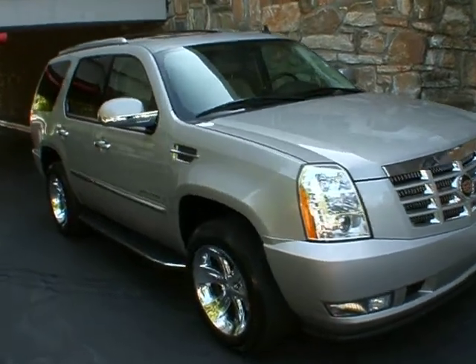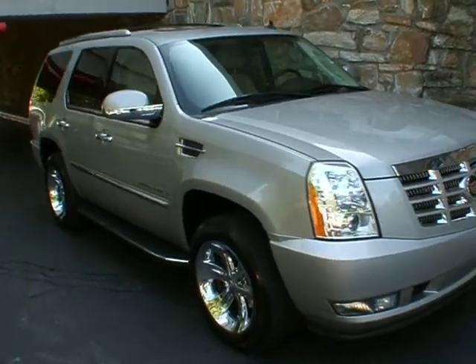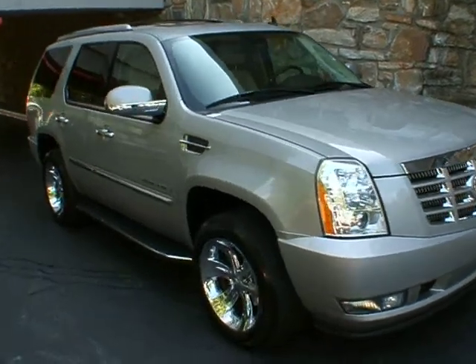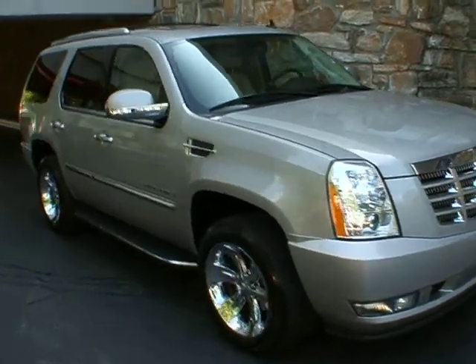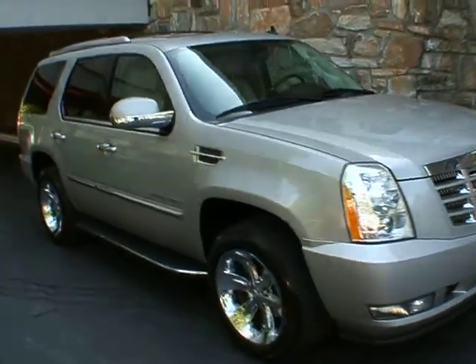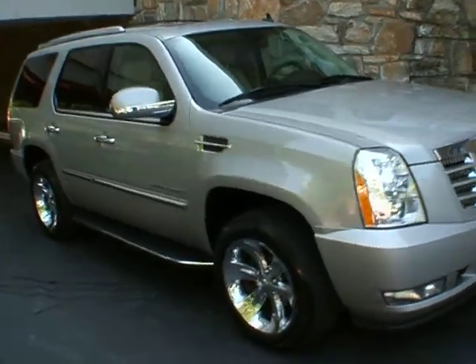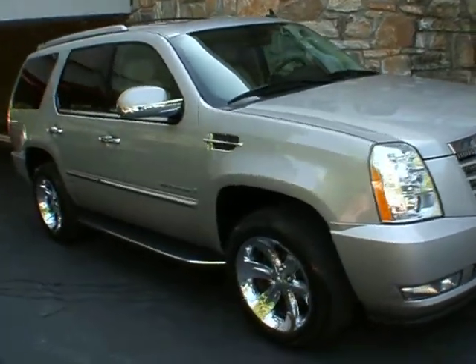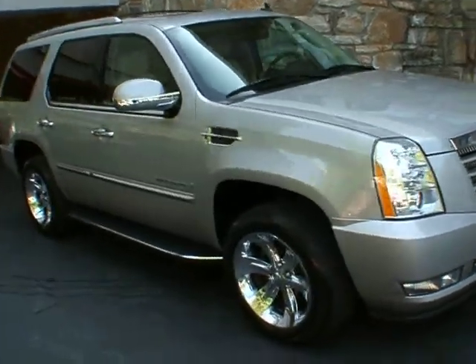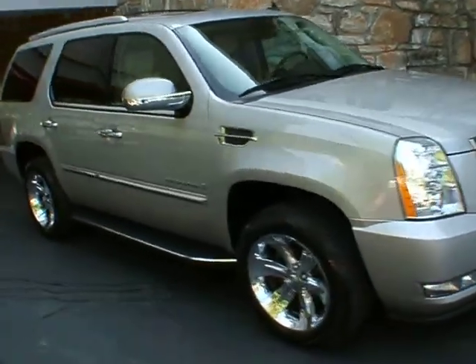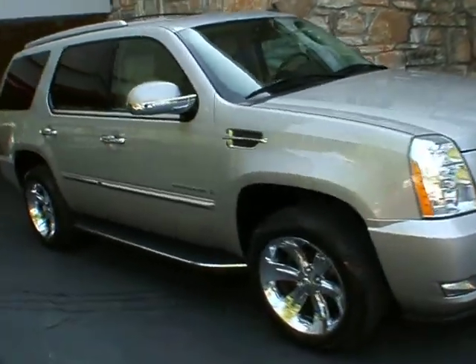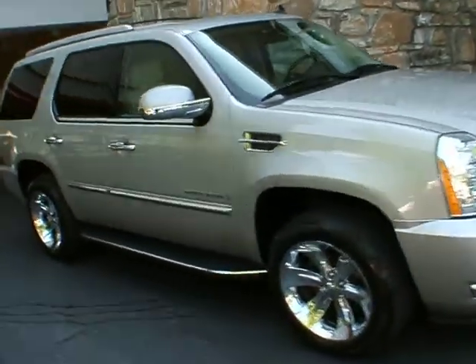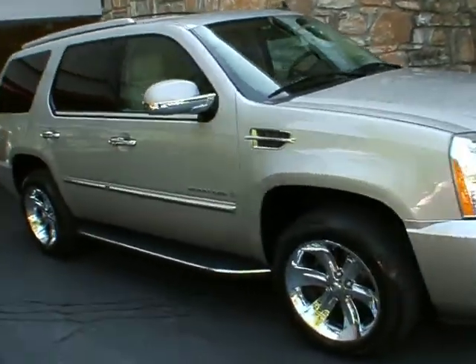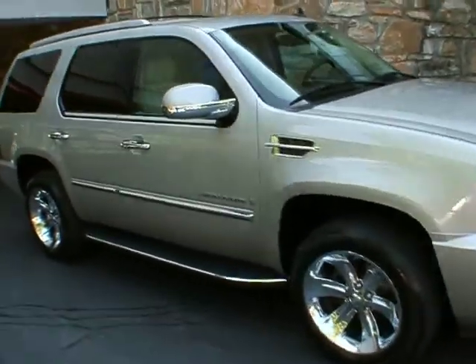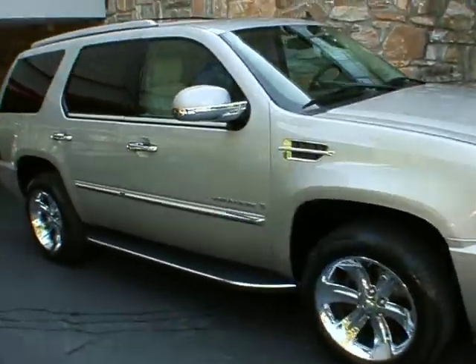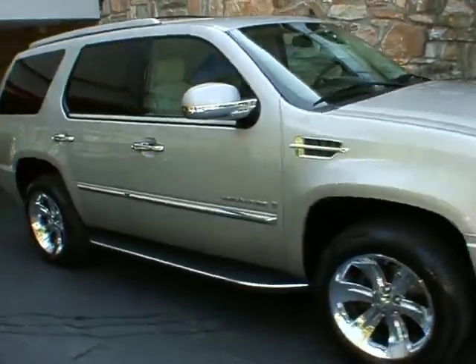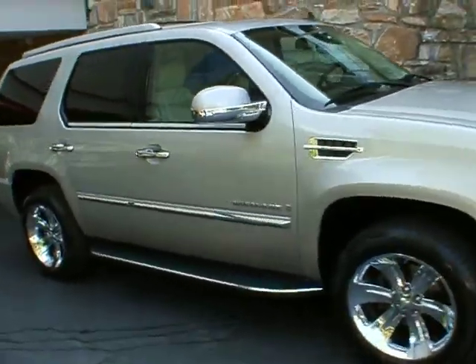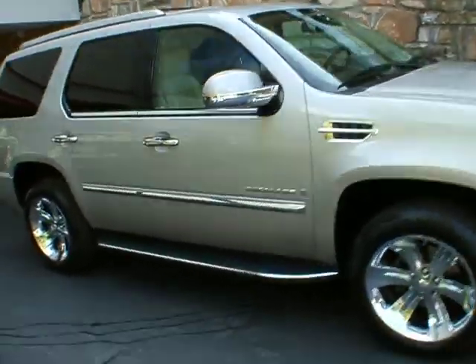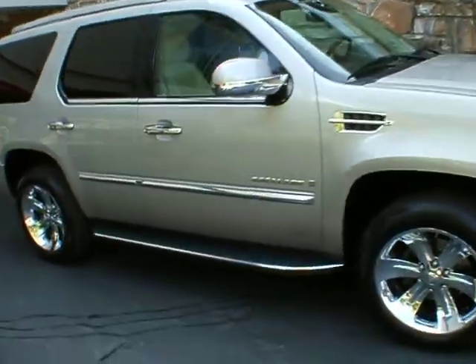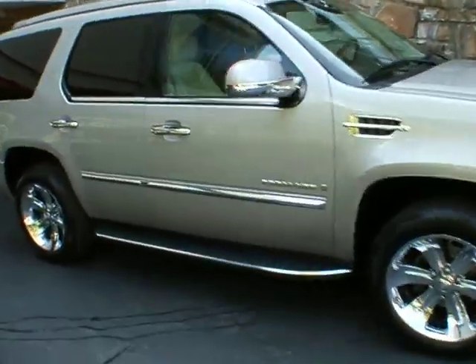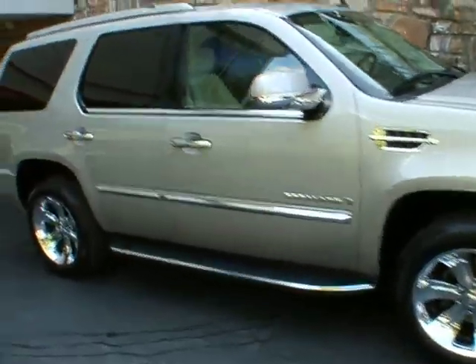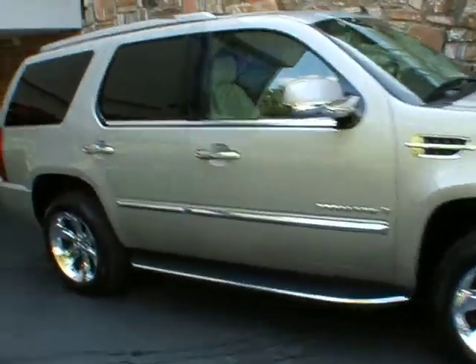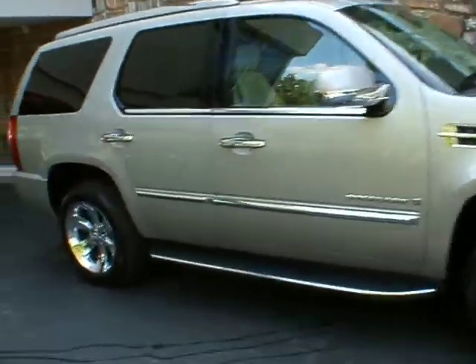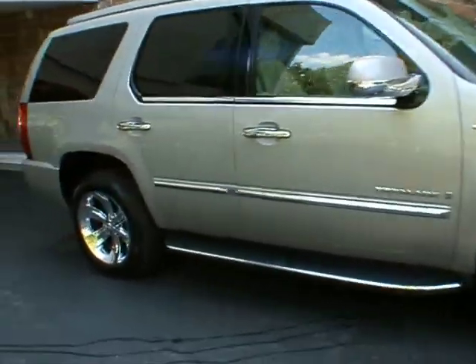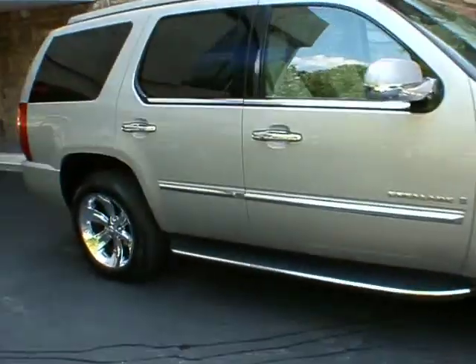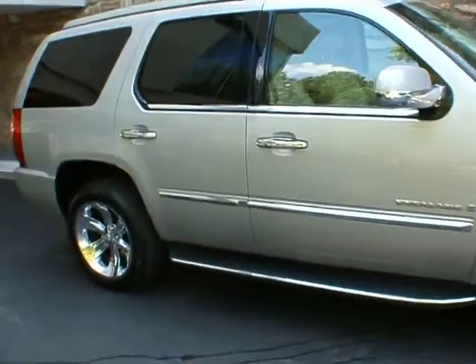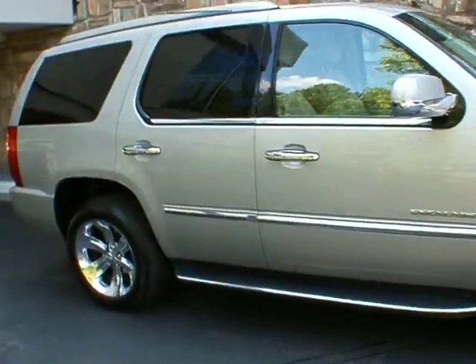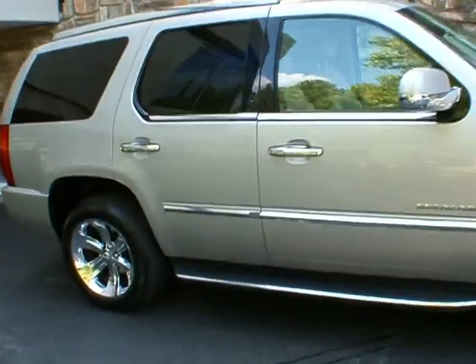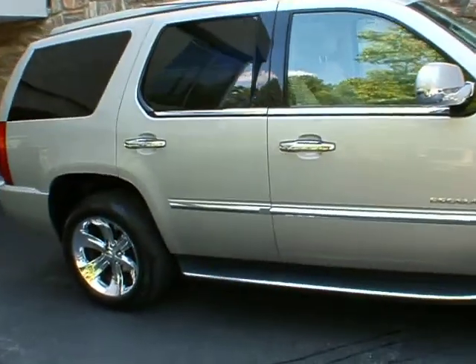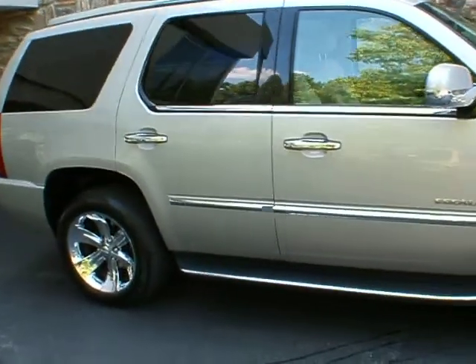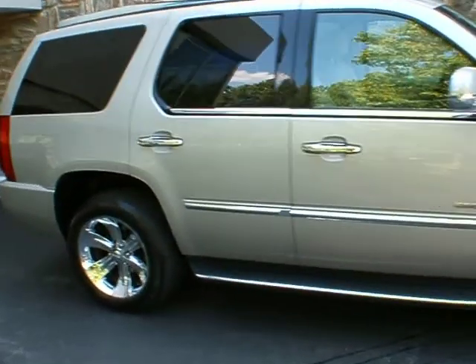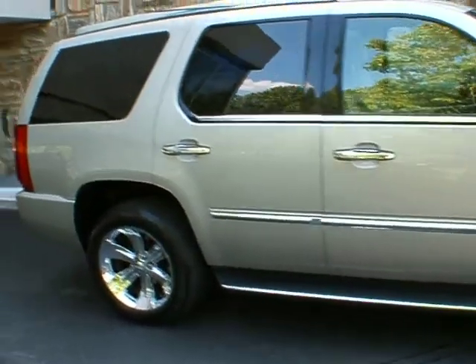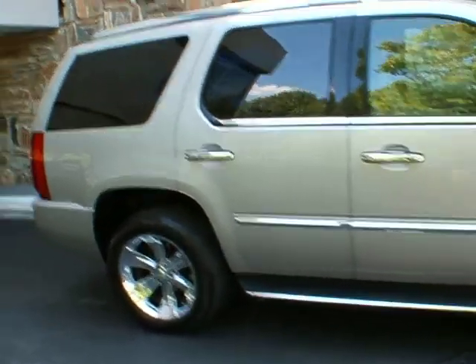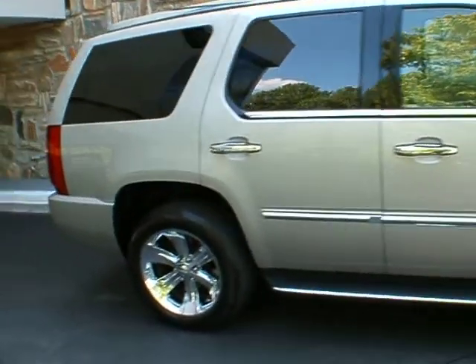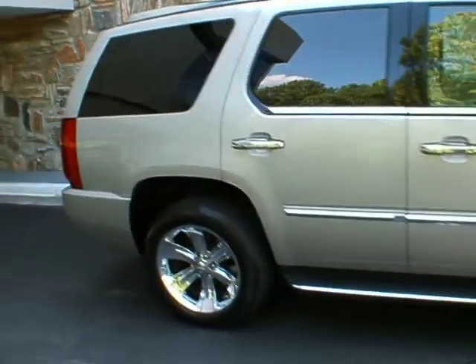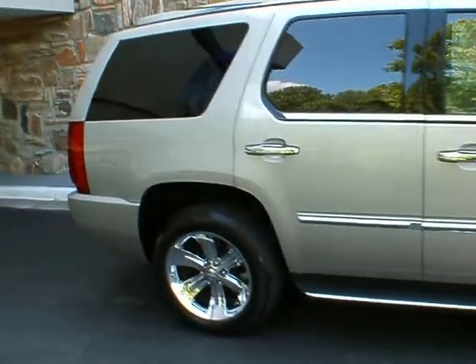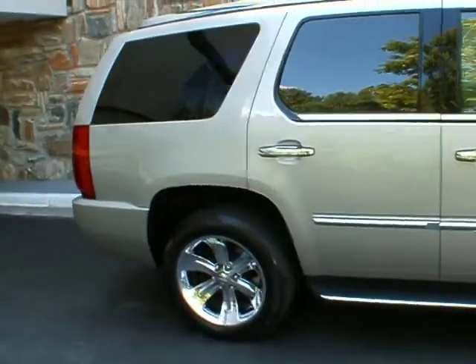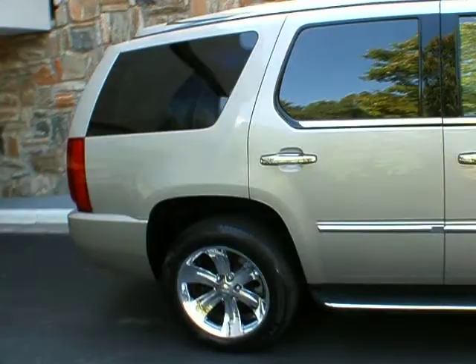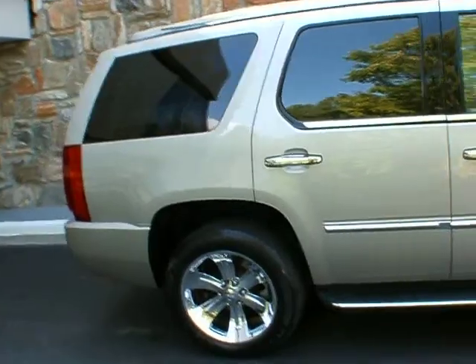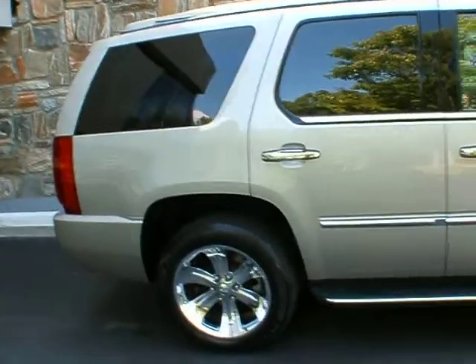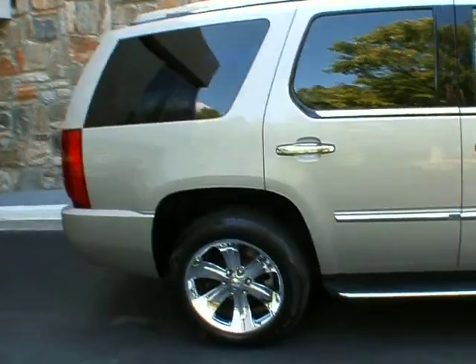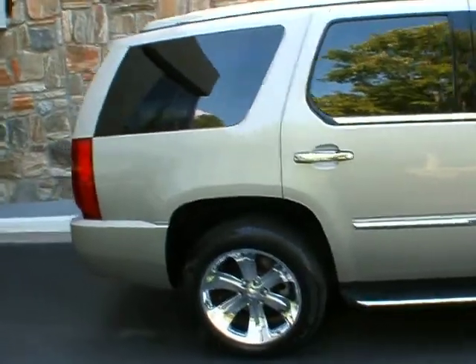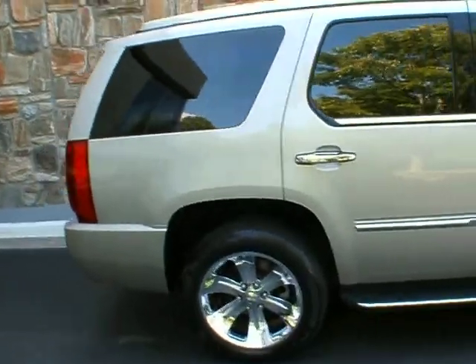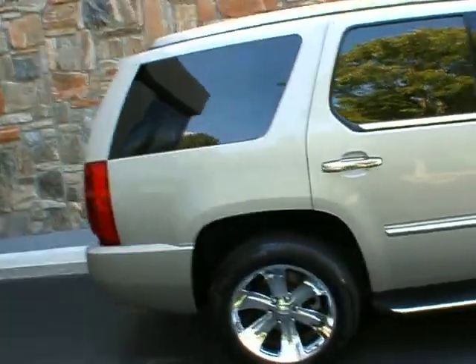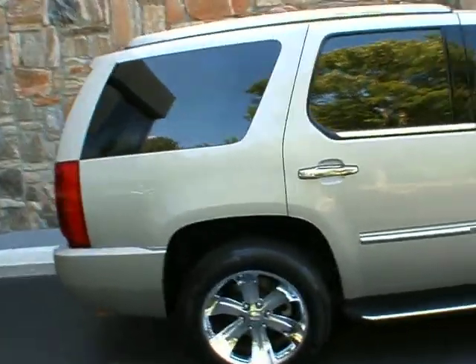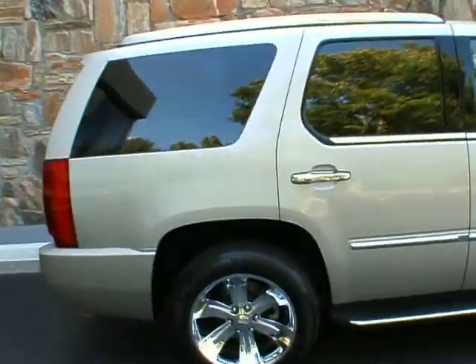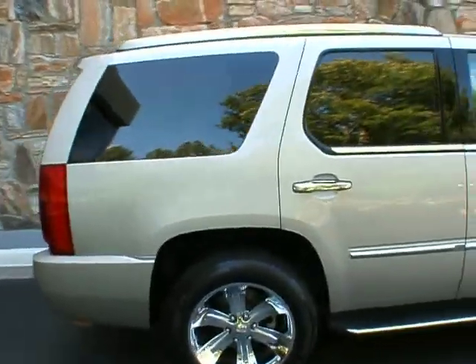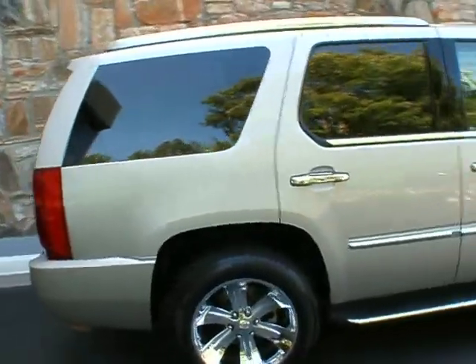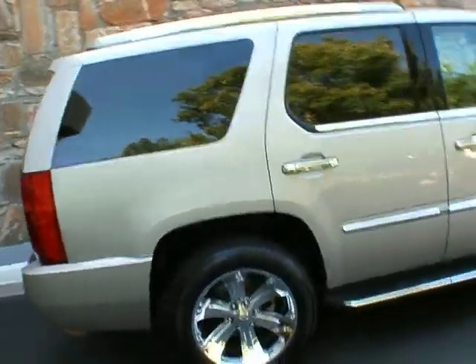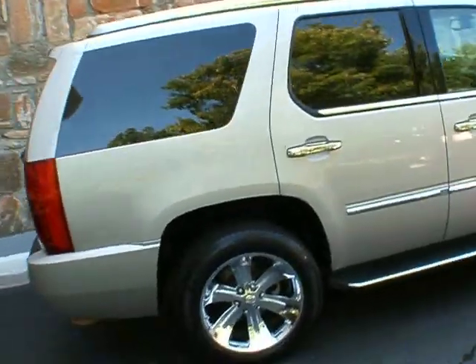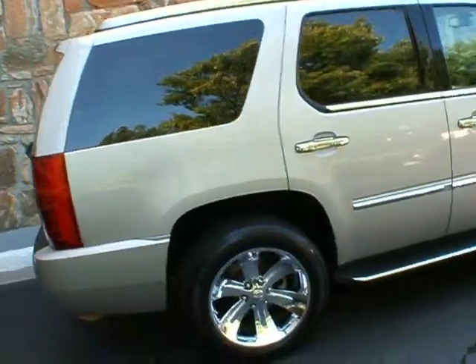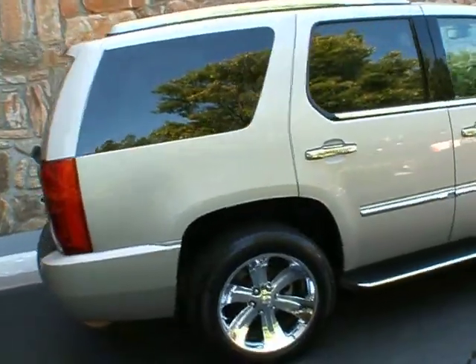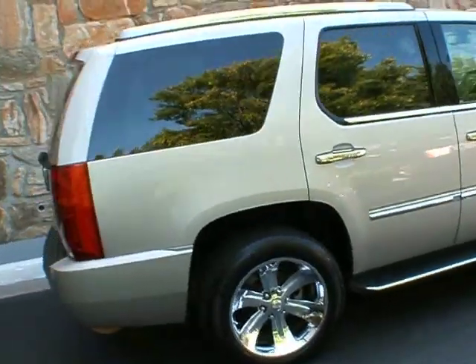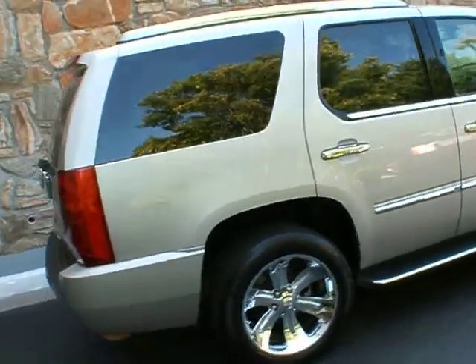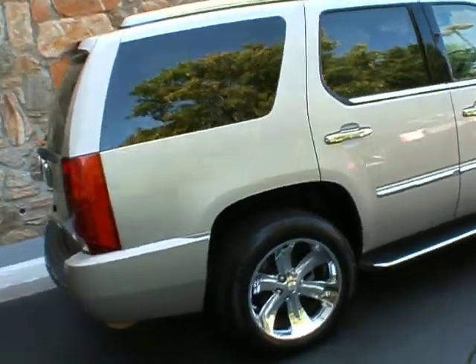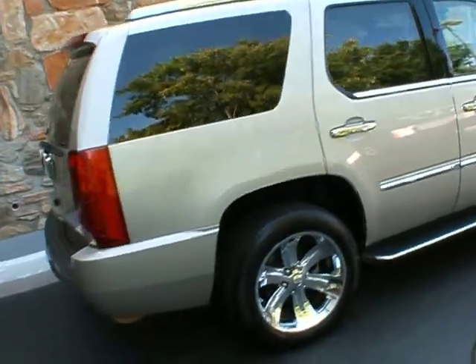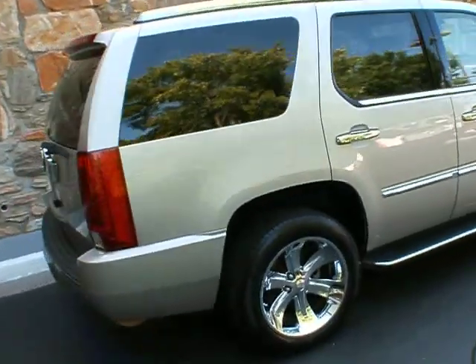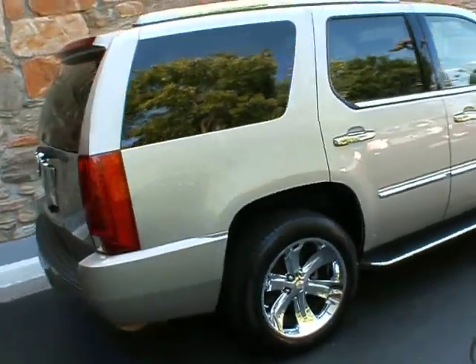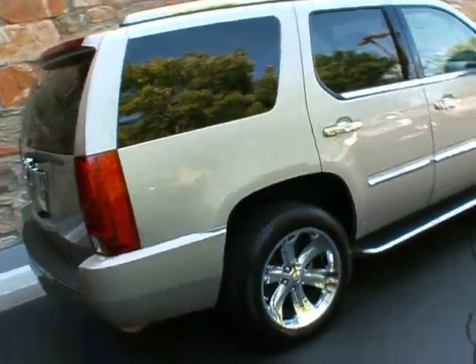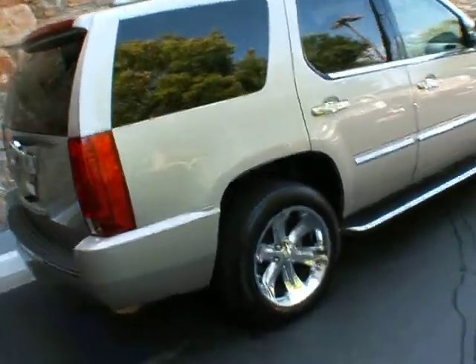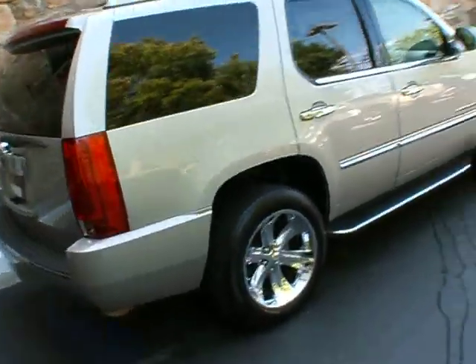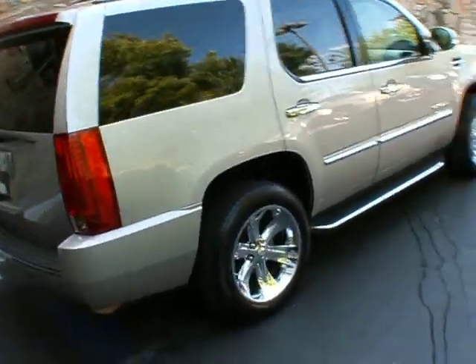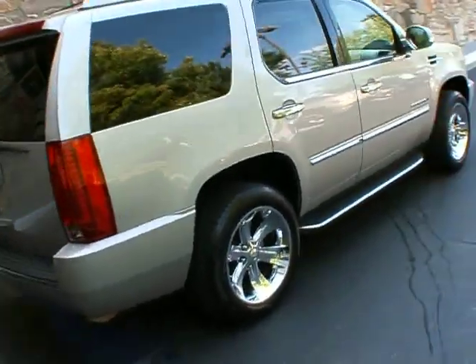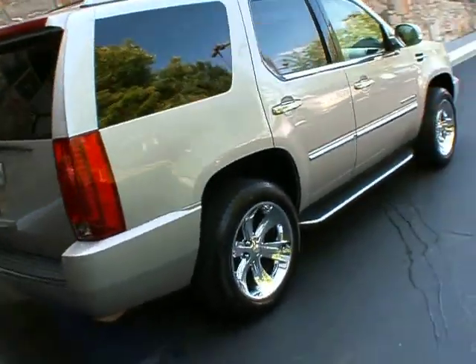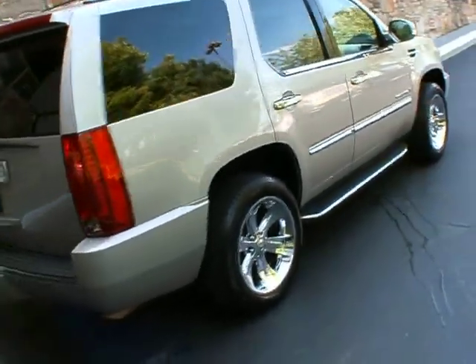Good afternoon. Welcome to Classic Cadillac. I'm Greg Dudivar. What I have for you here today is a 2007 Cadillac Escalade.